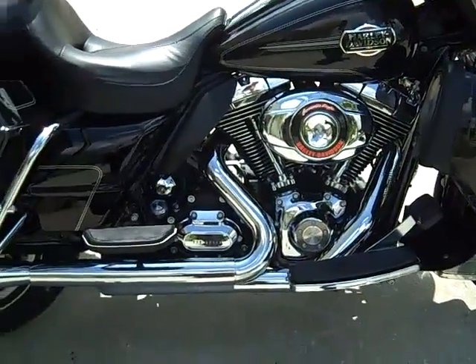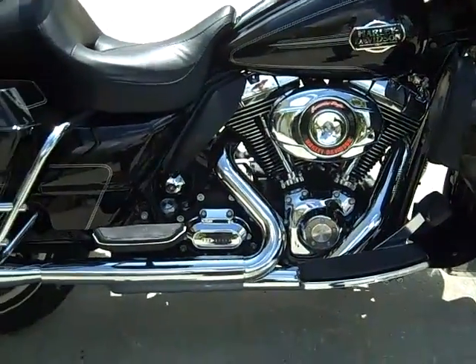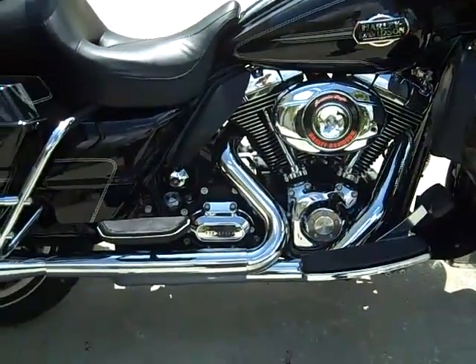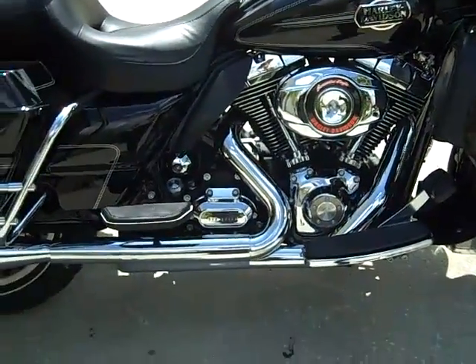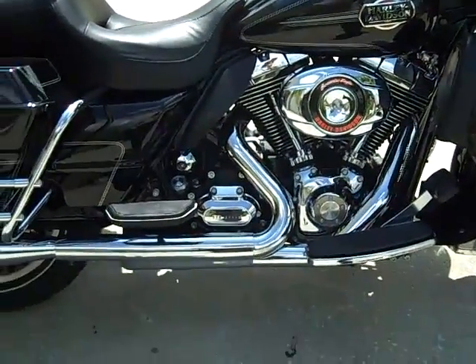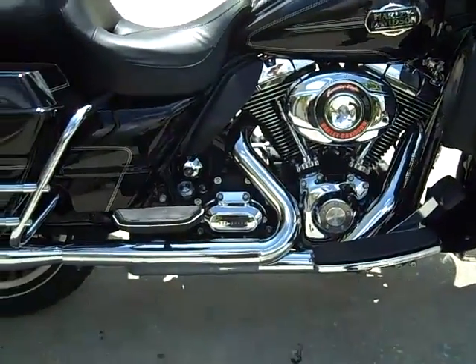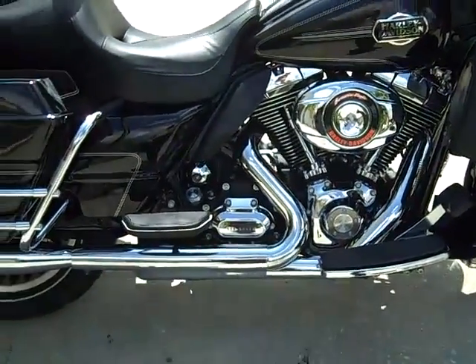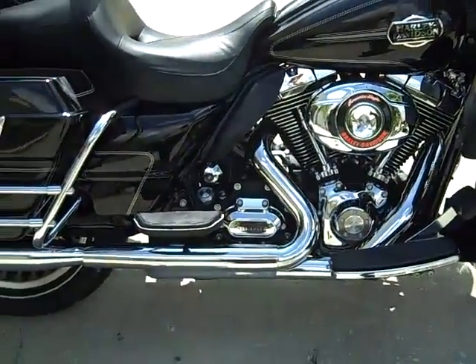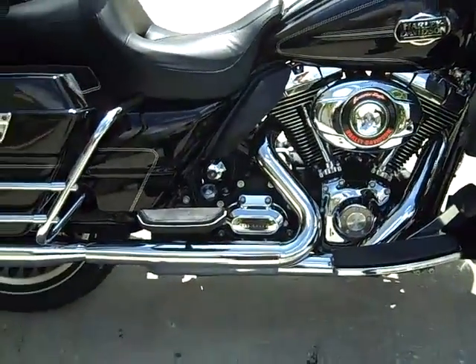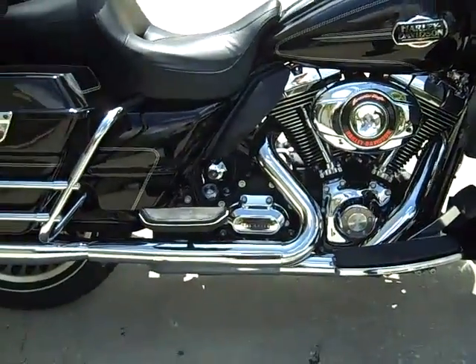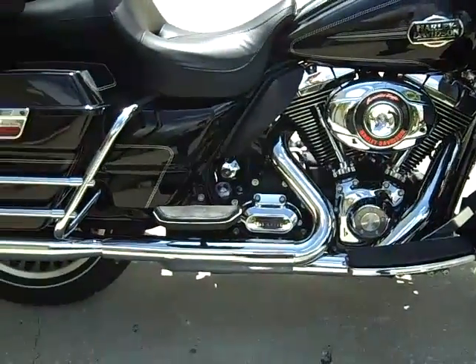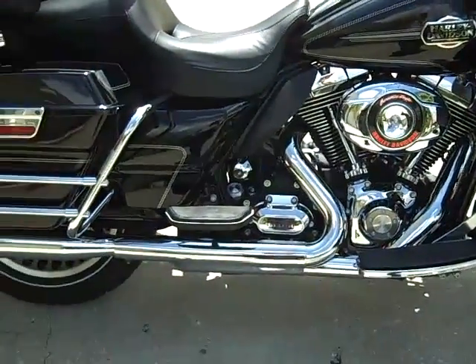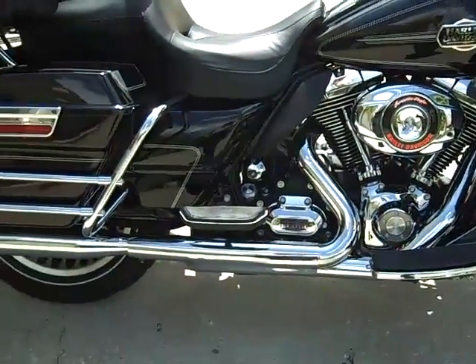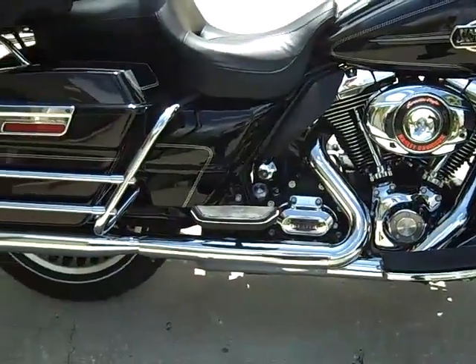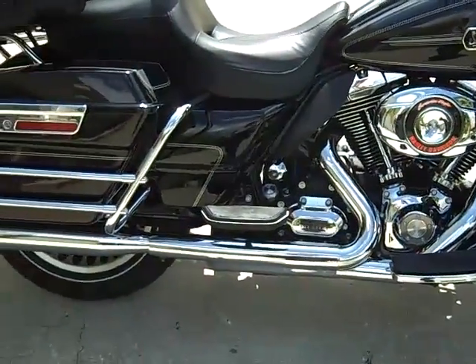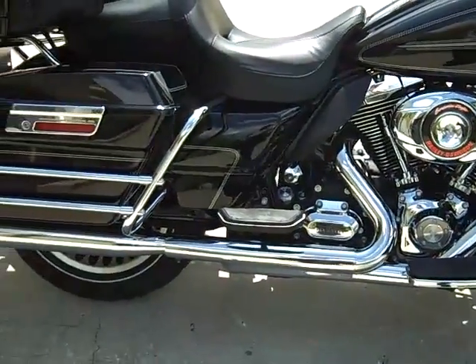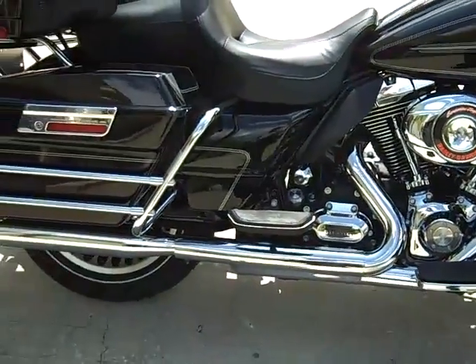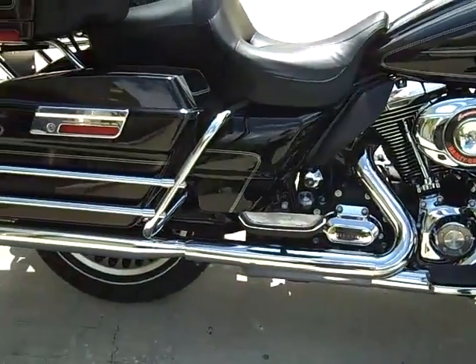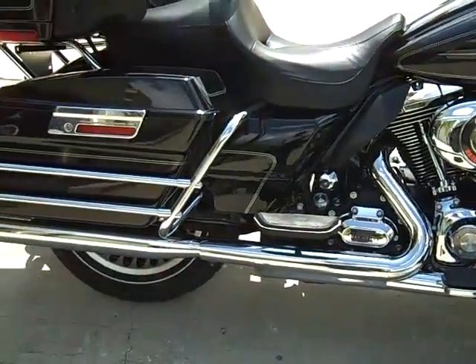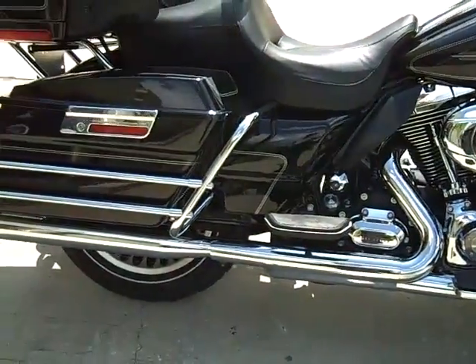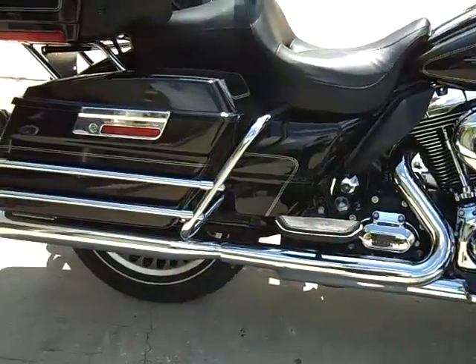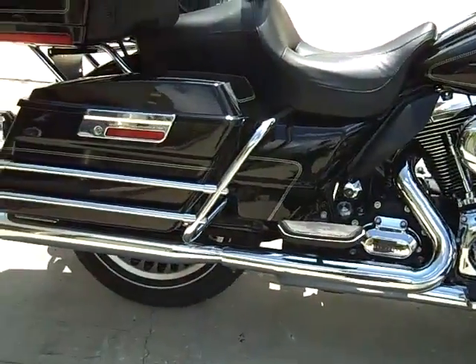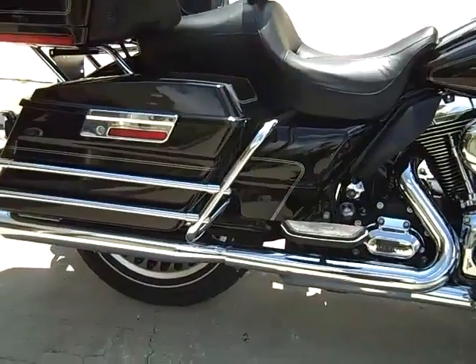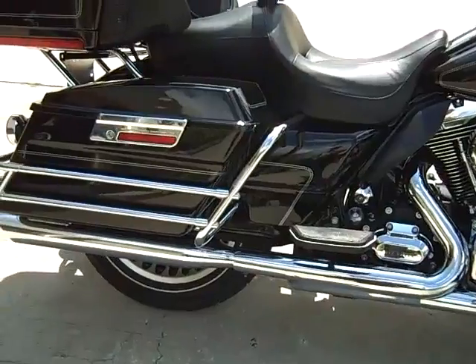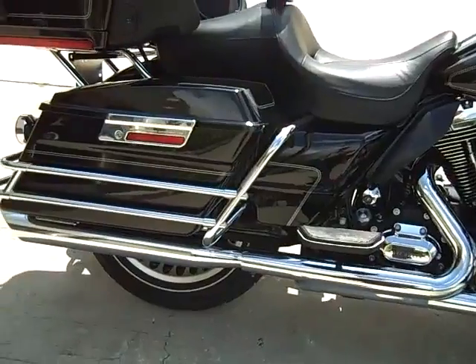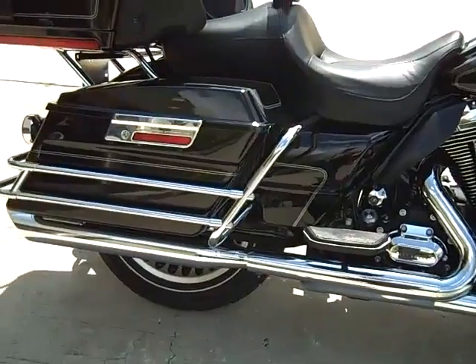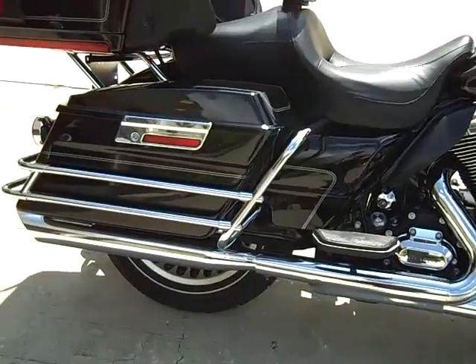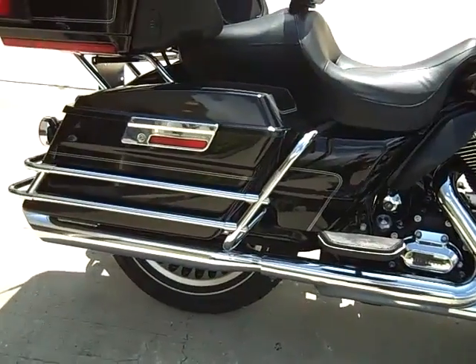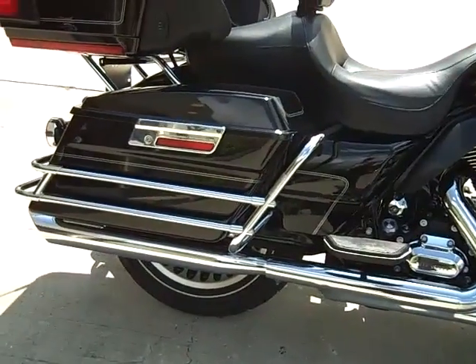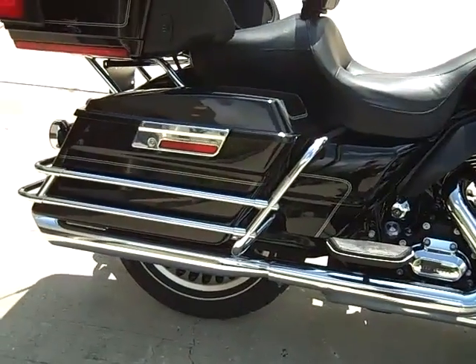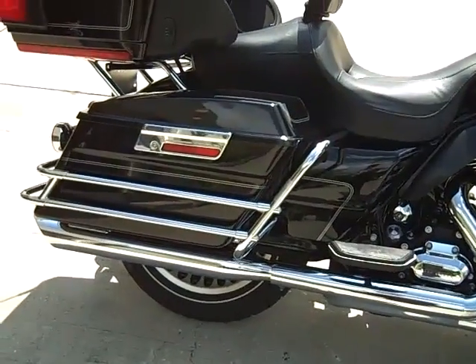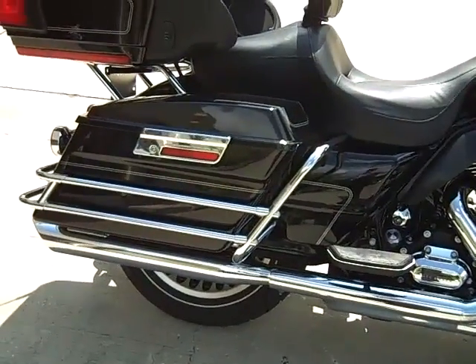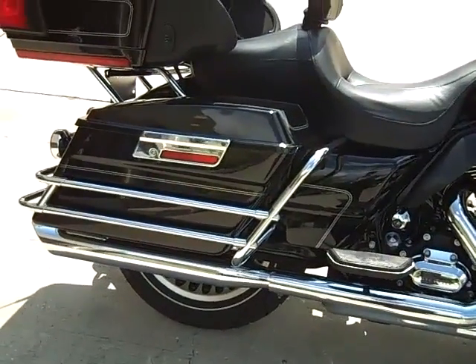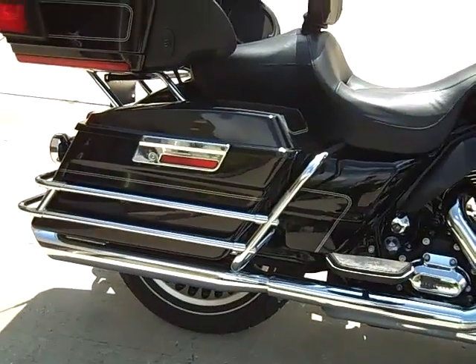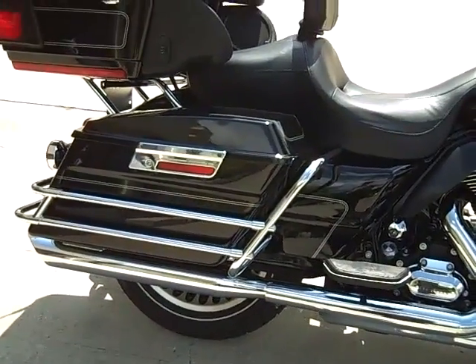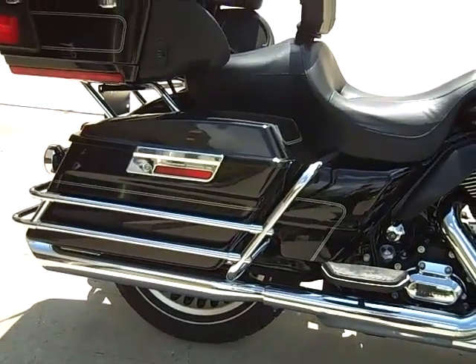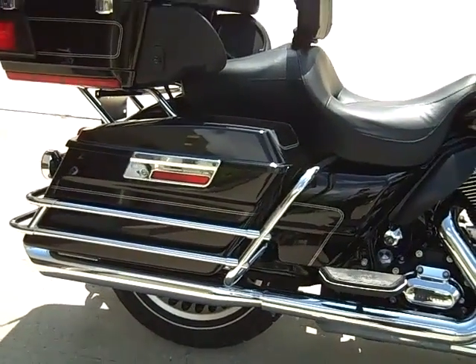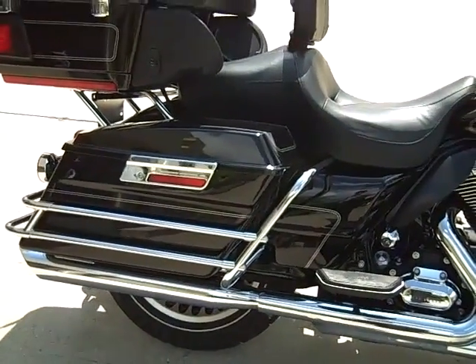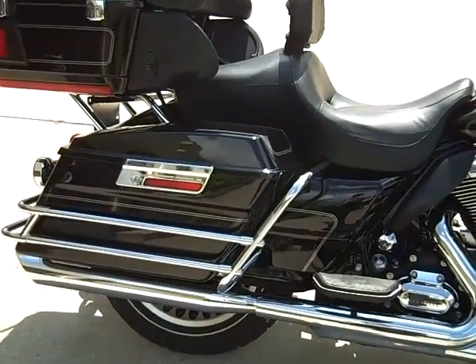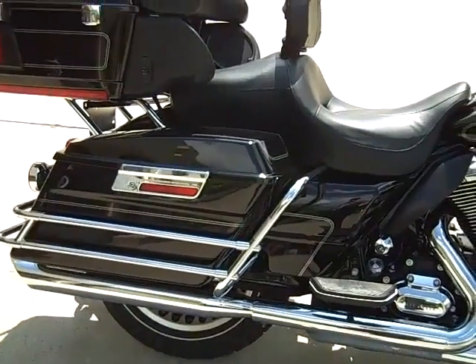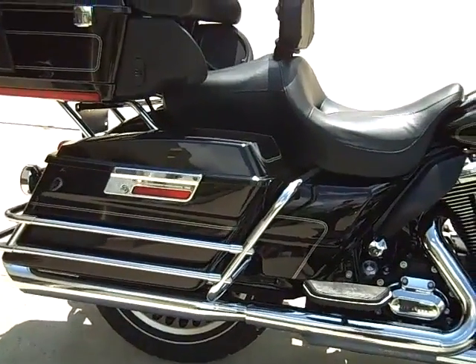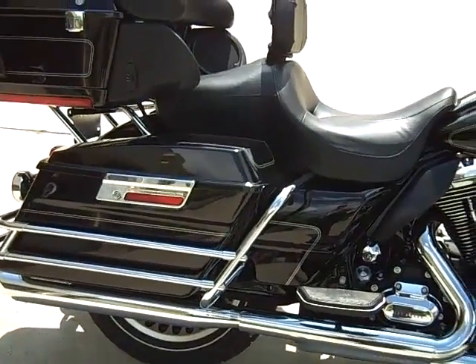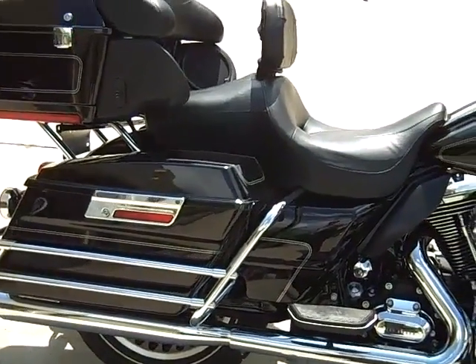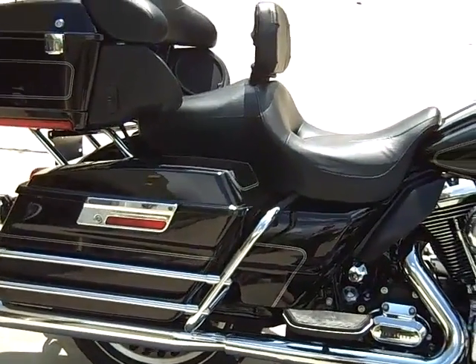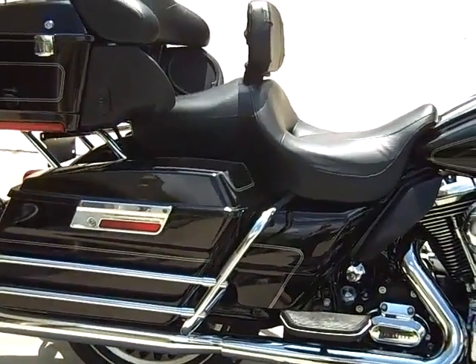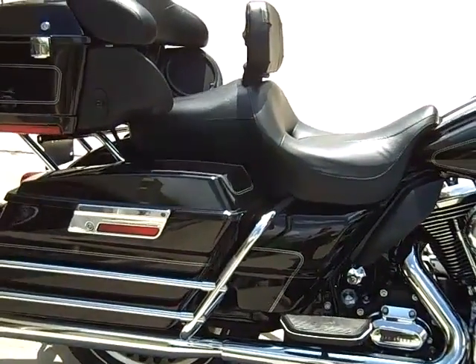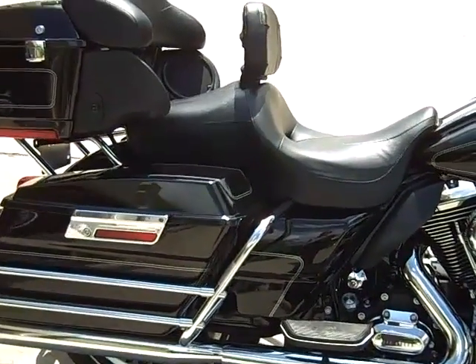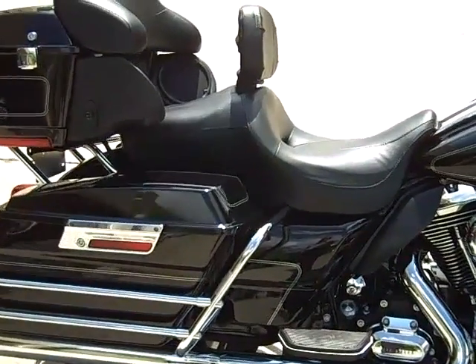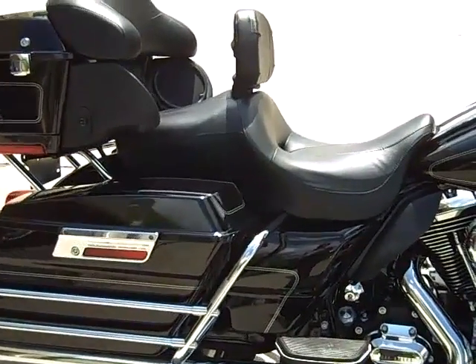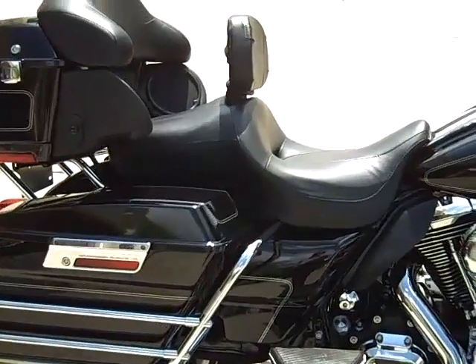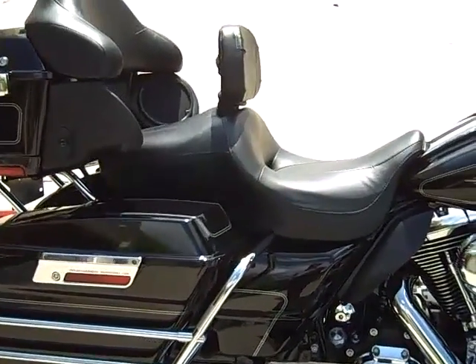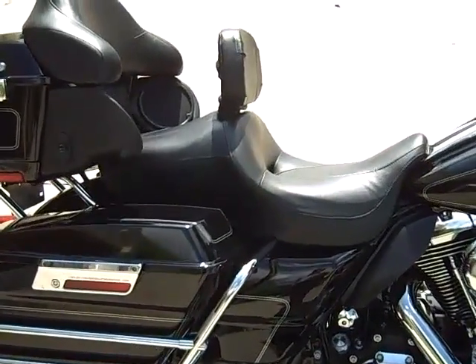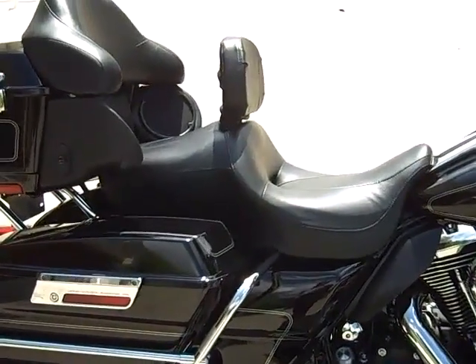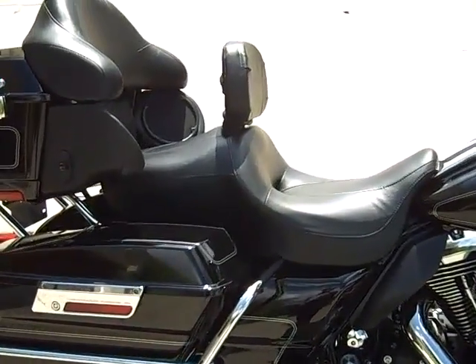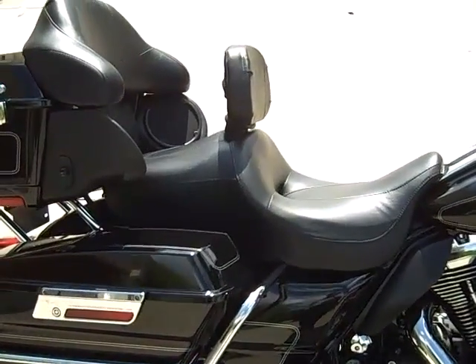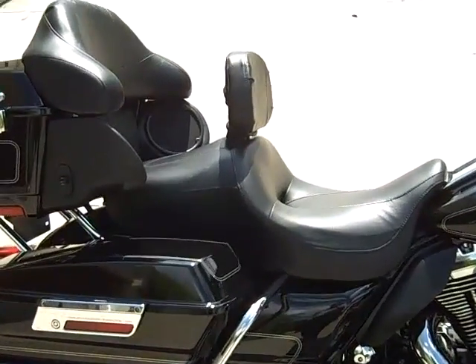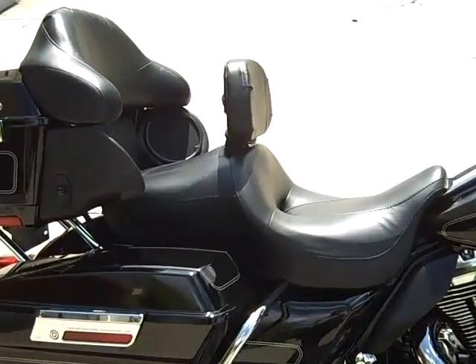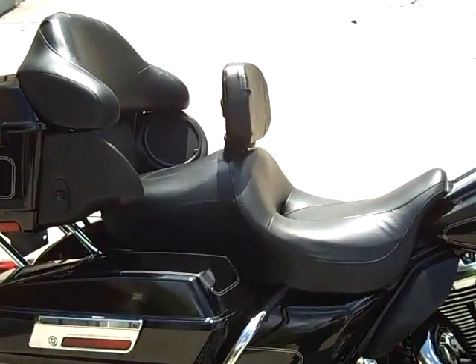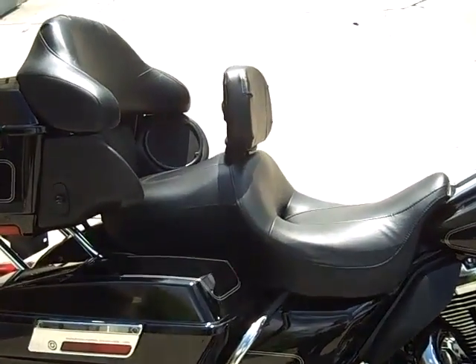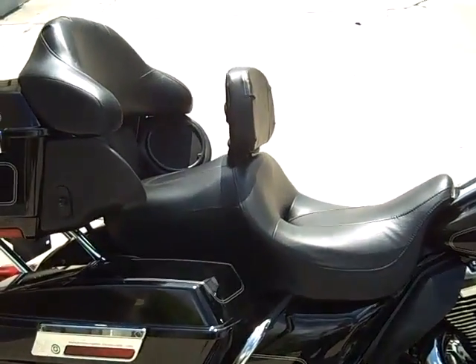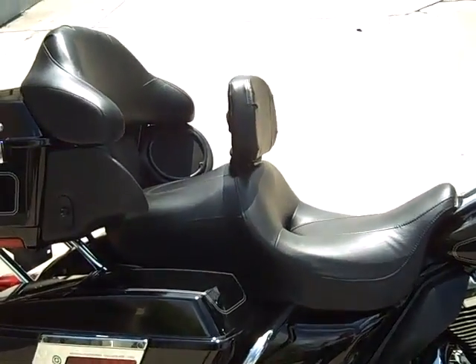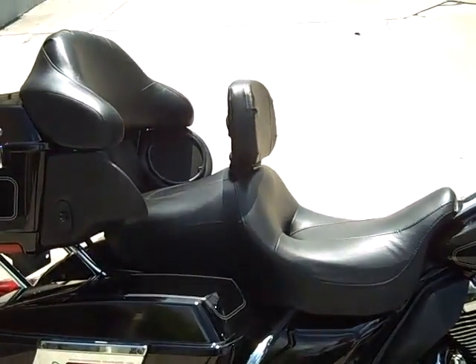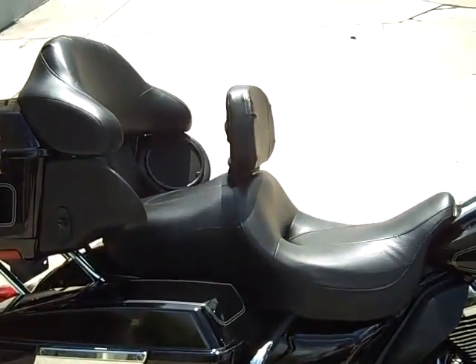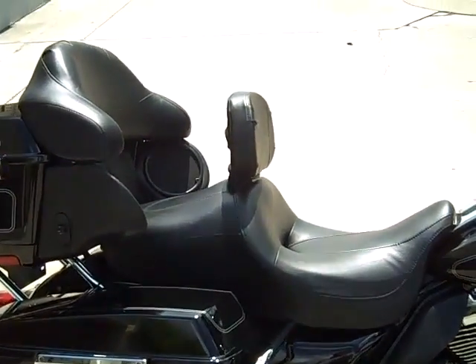Python Performance Exhaust. Rider backrest.